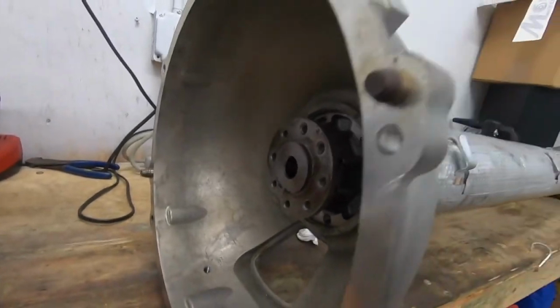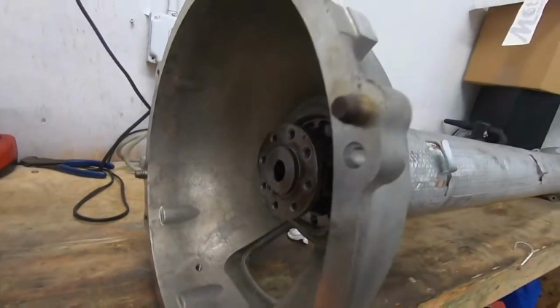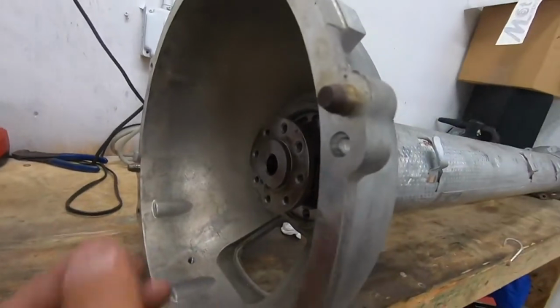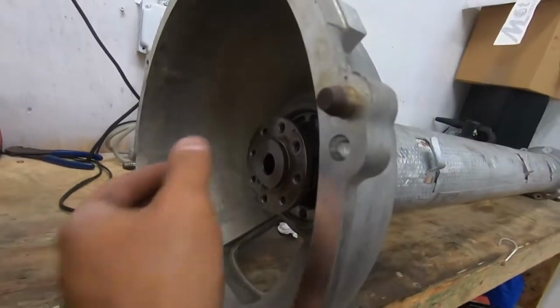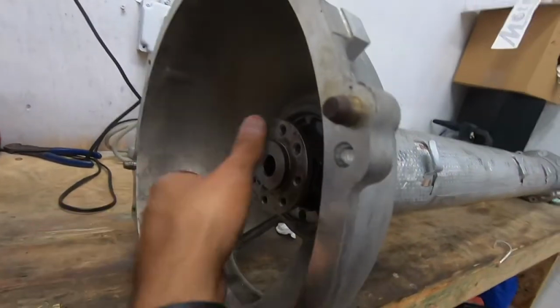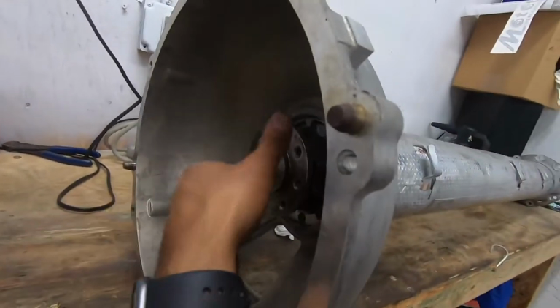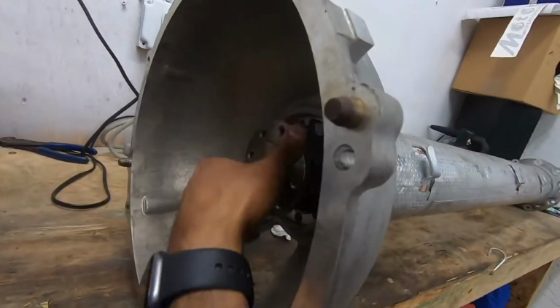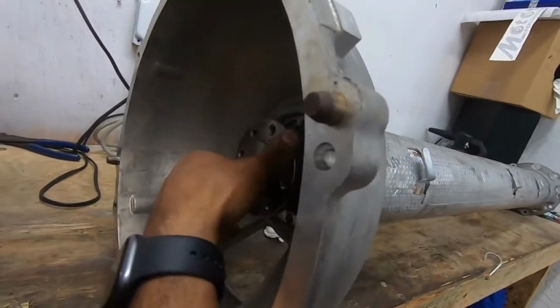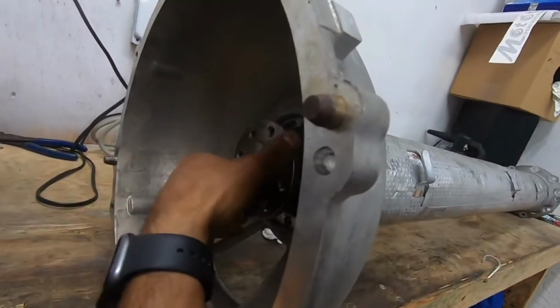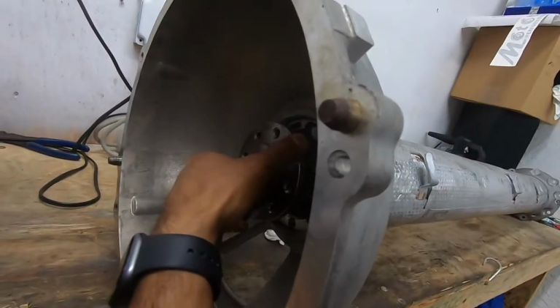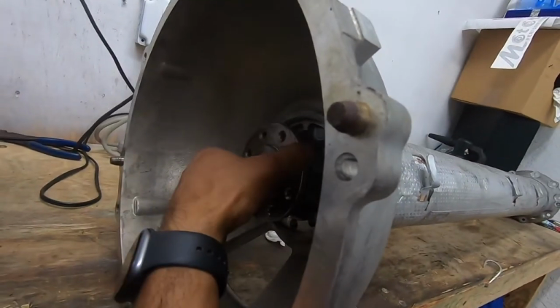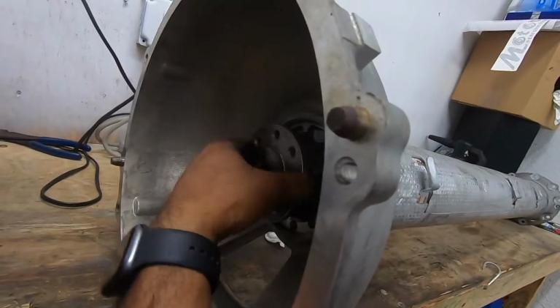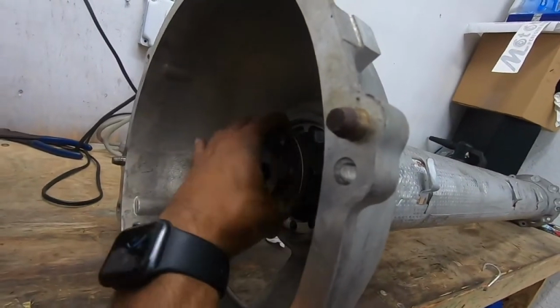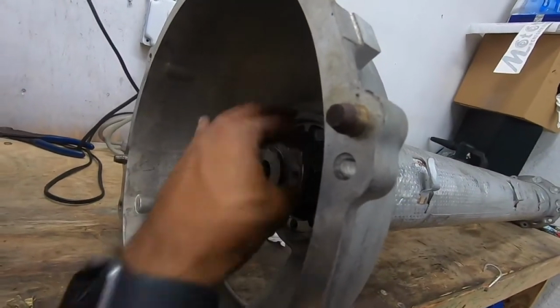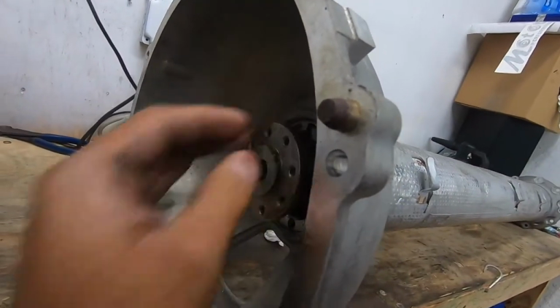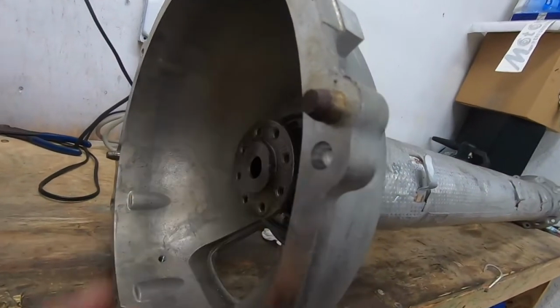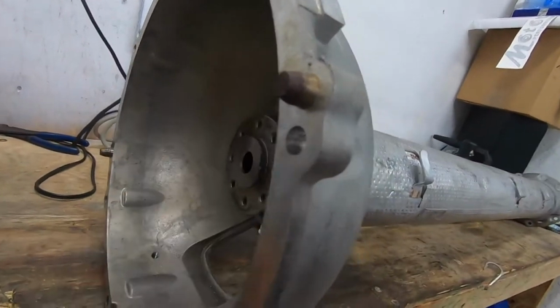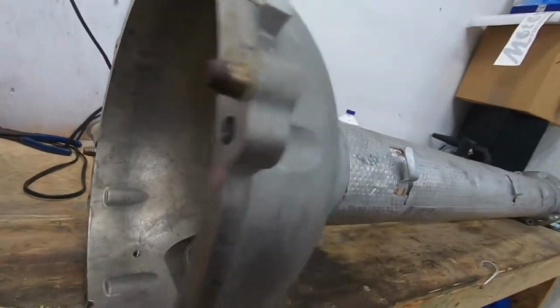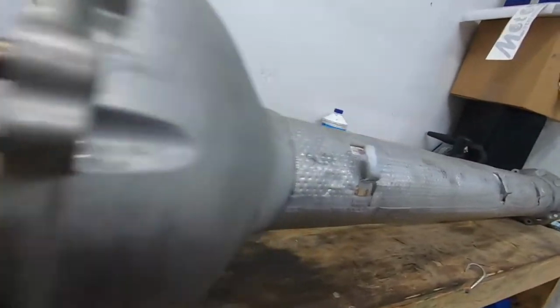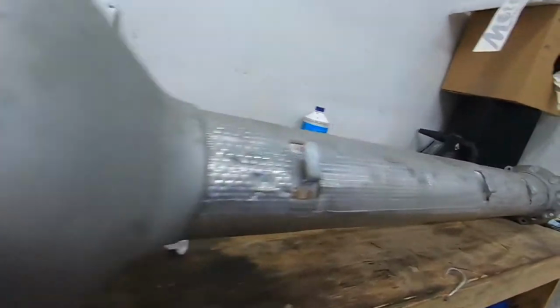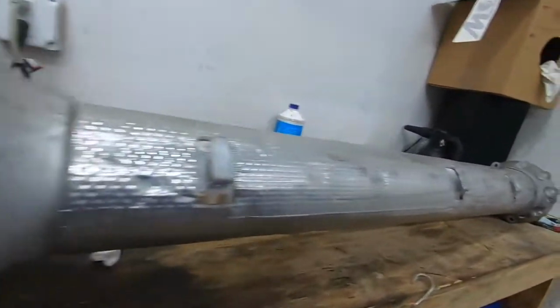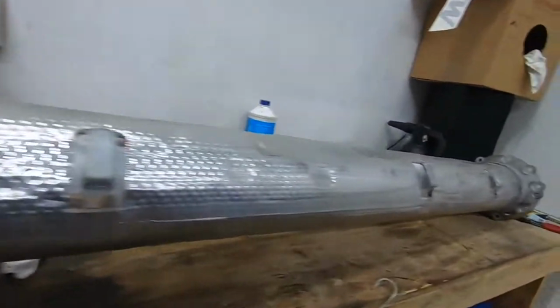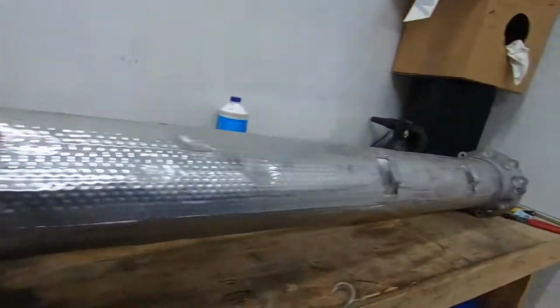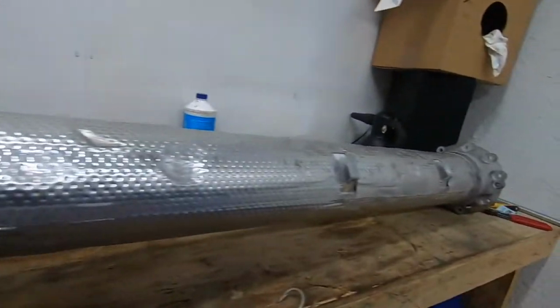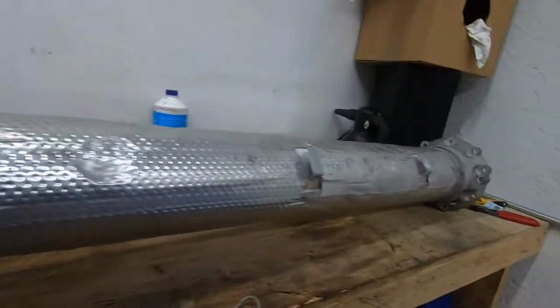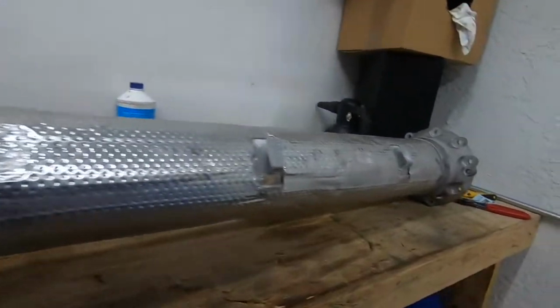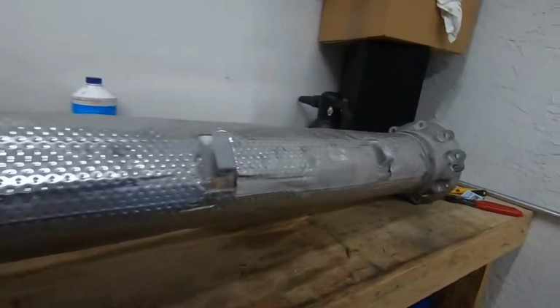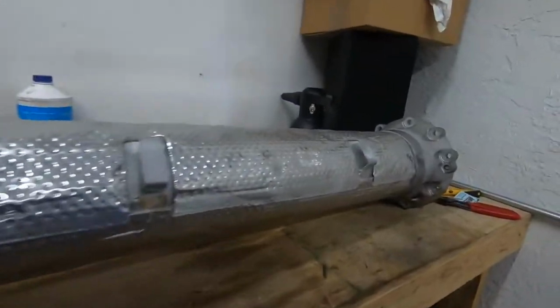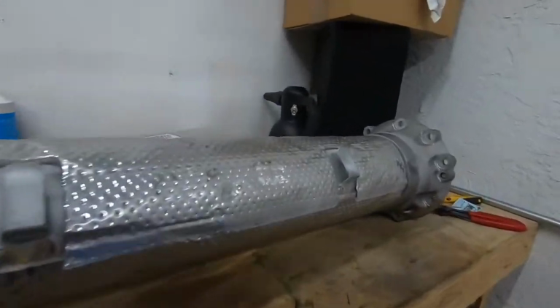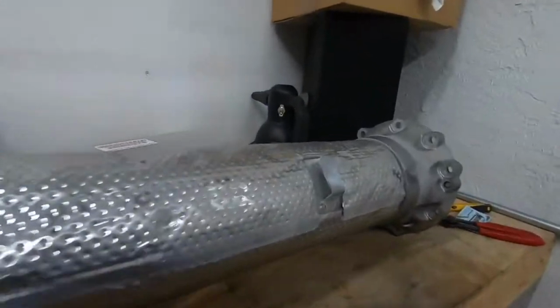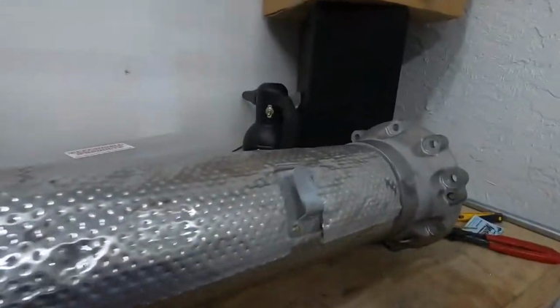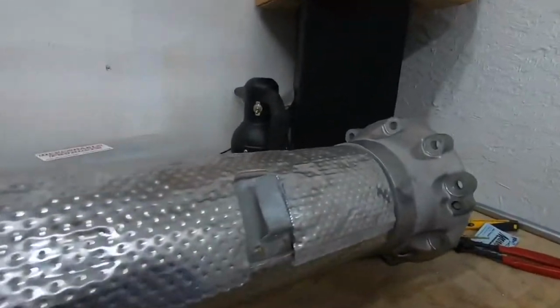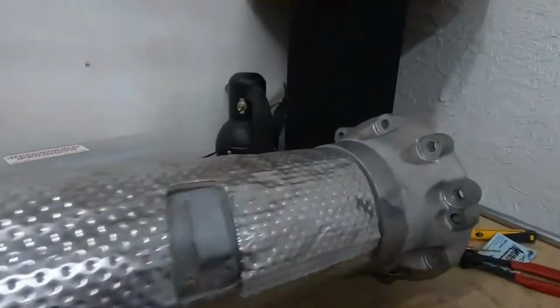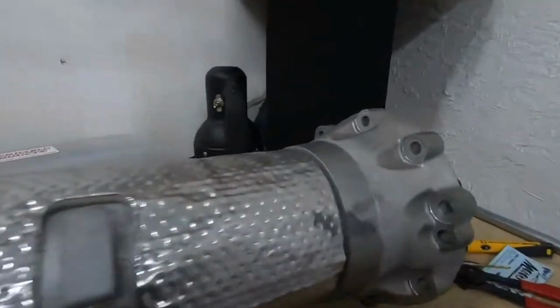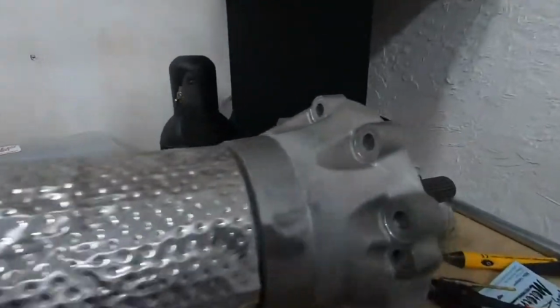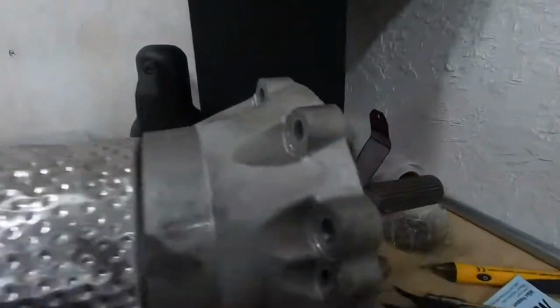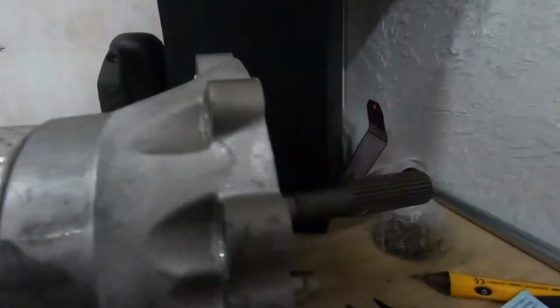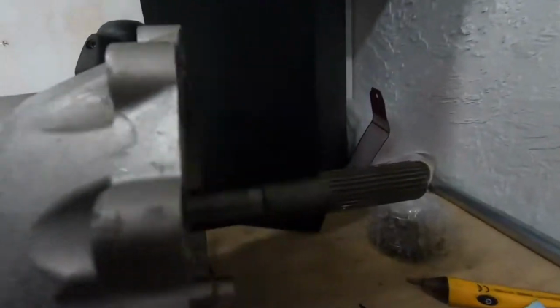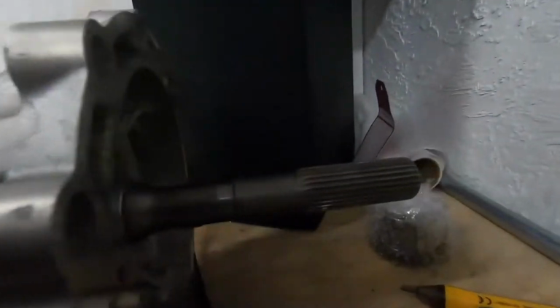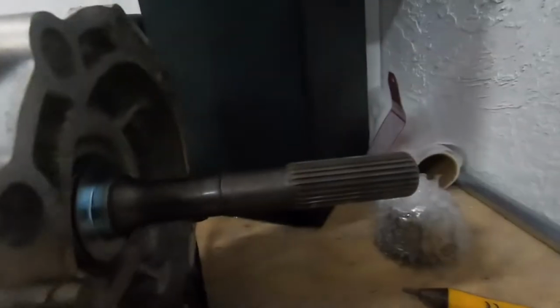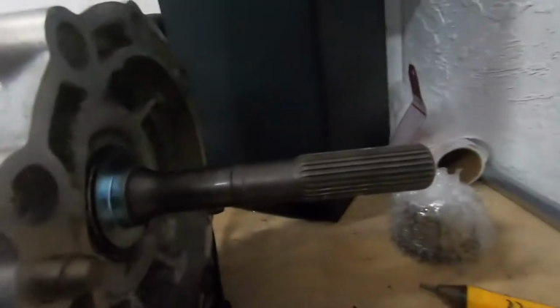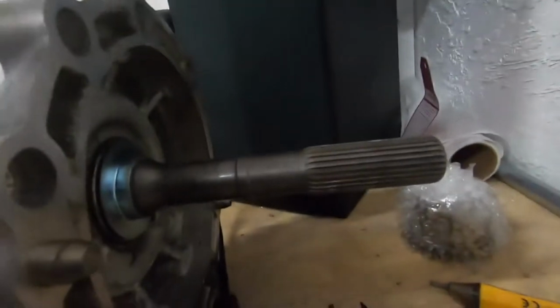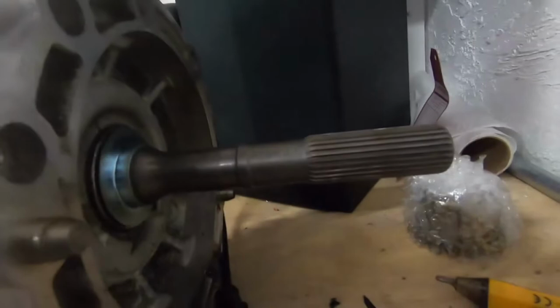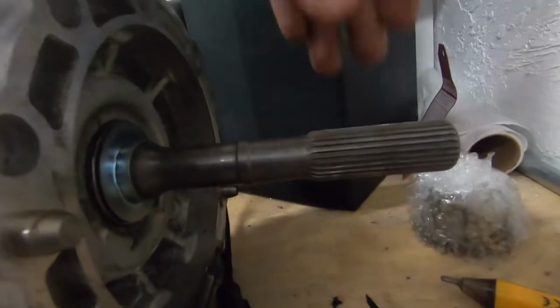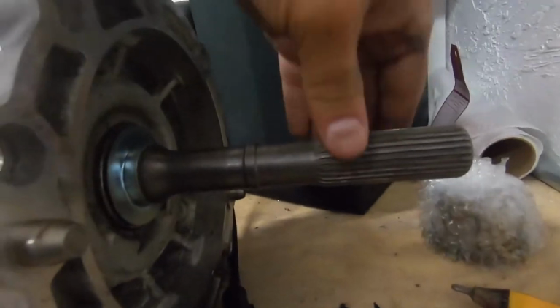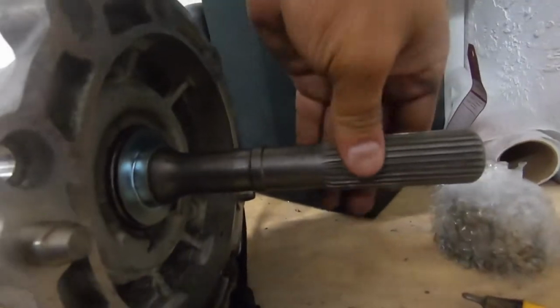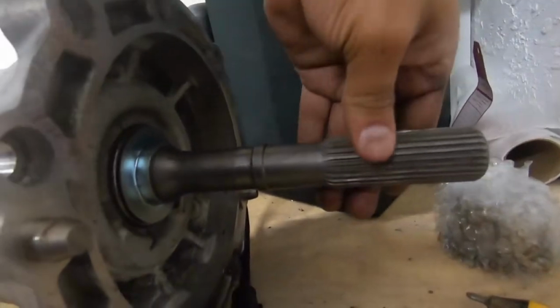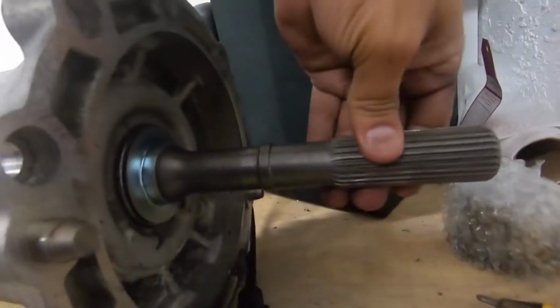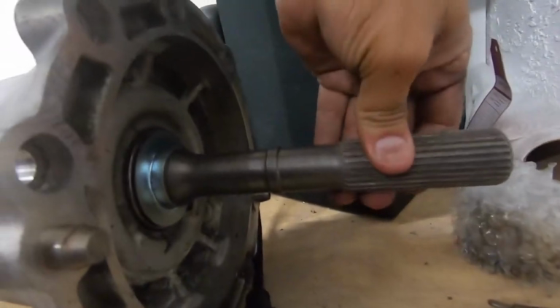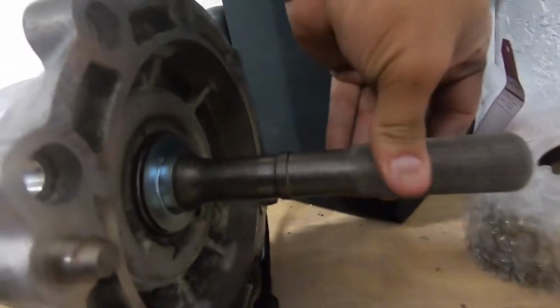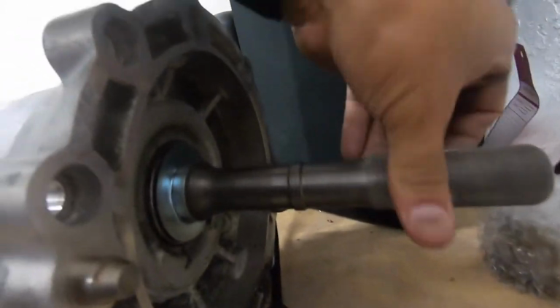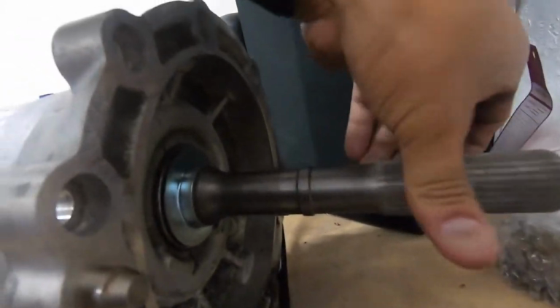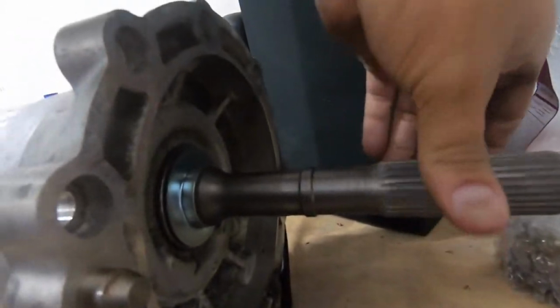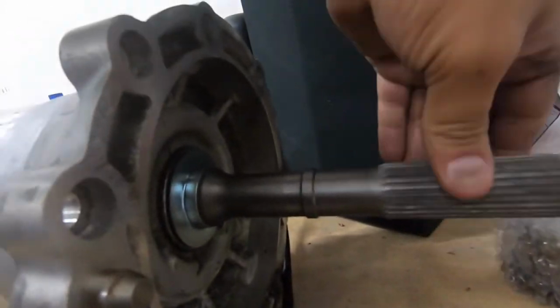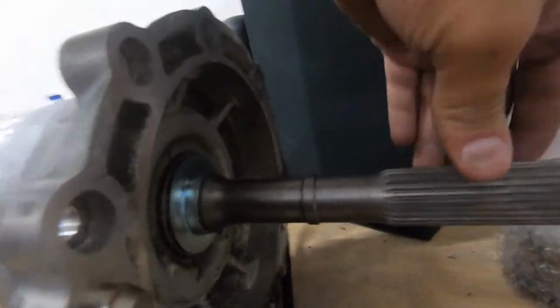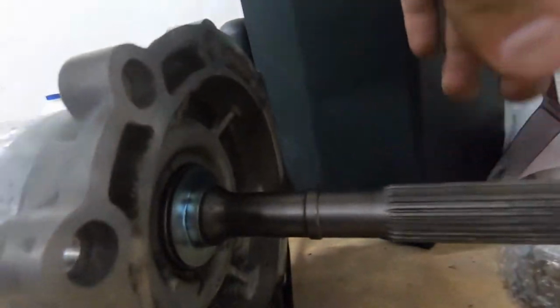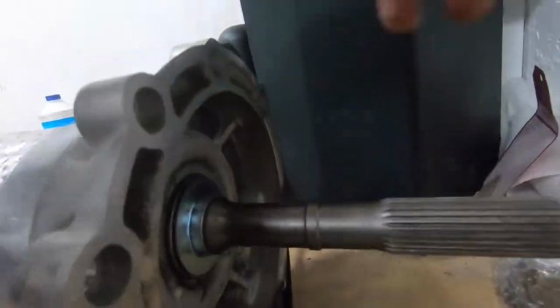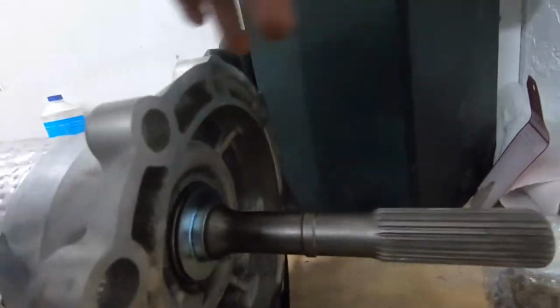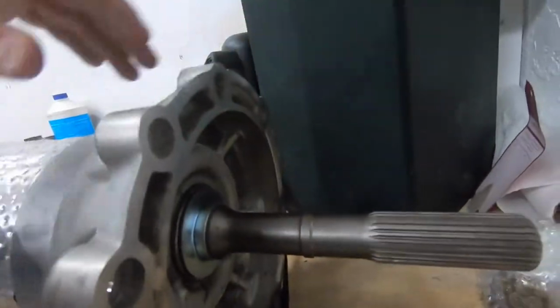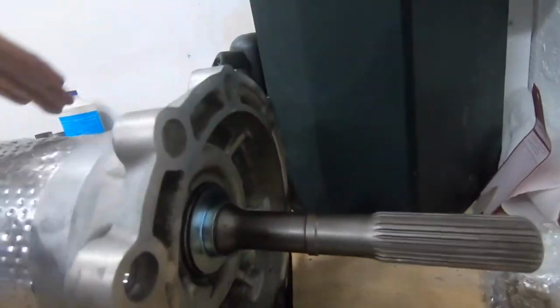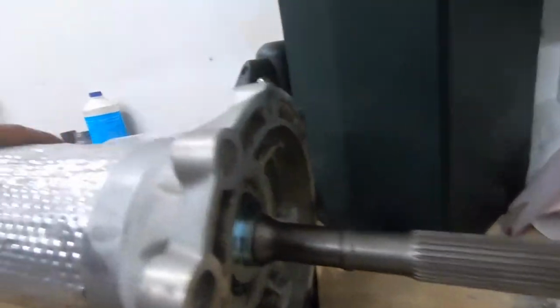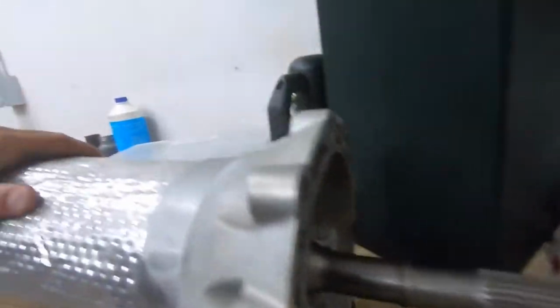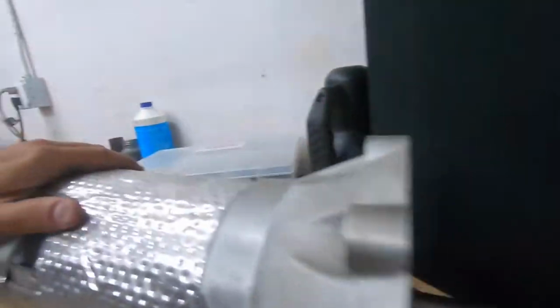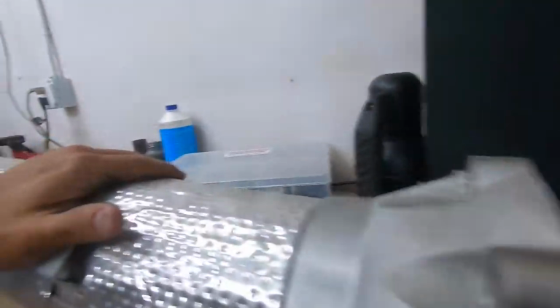Torque tube is in — it's in and rotates free. Carbon fiber, ladies and gentlemen.